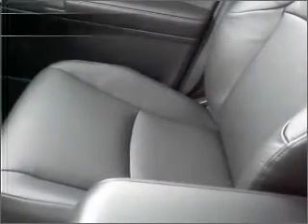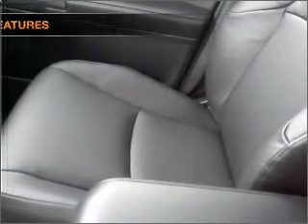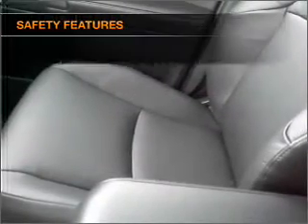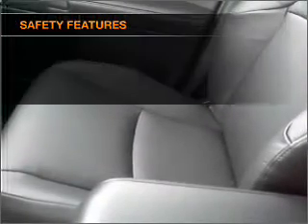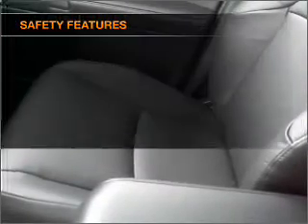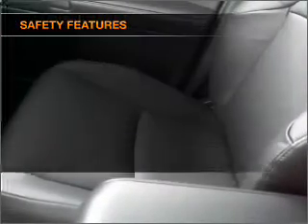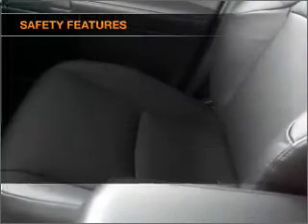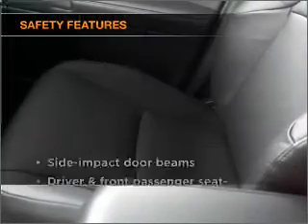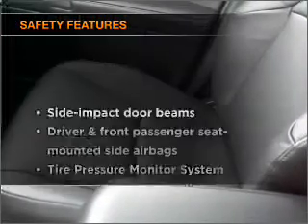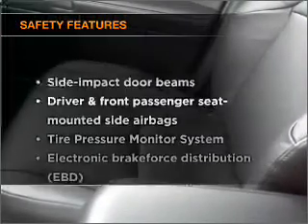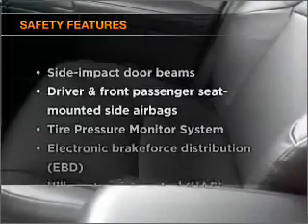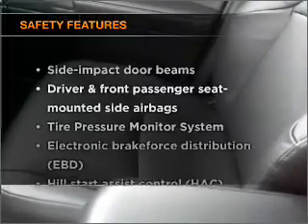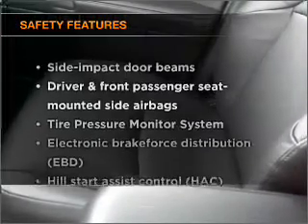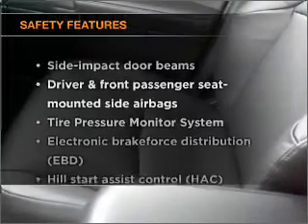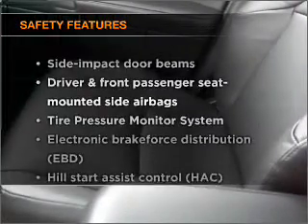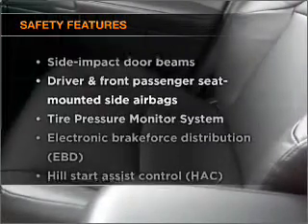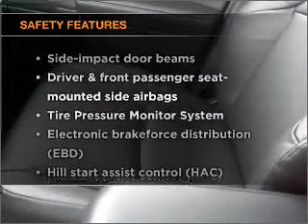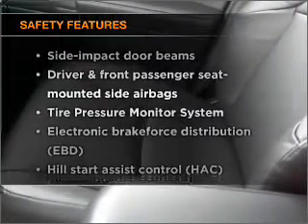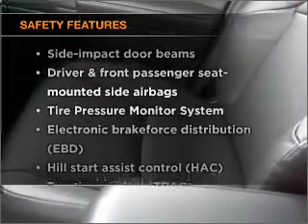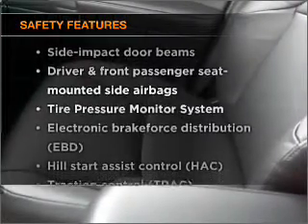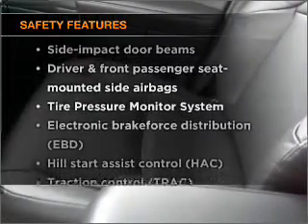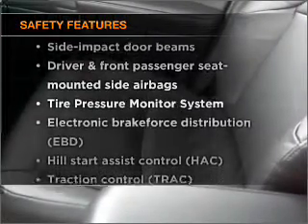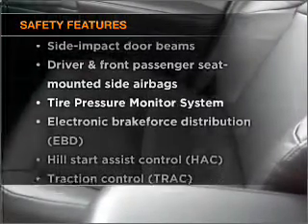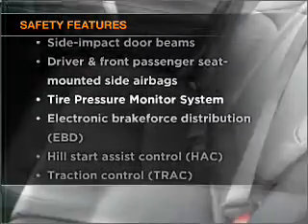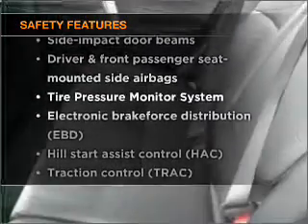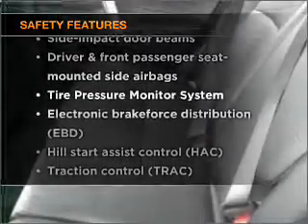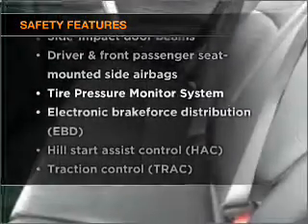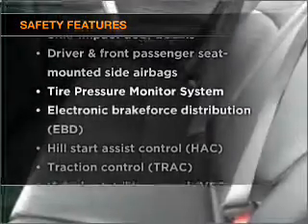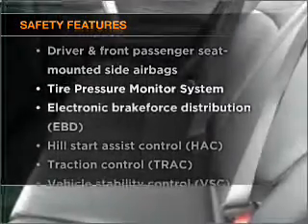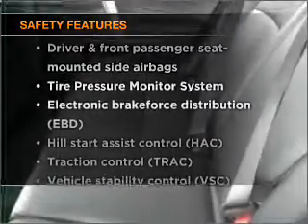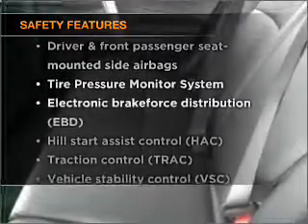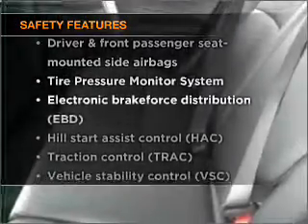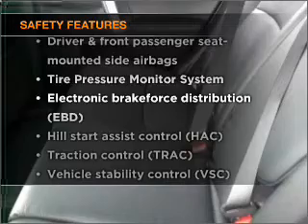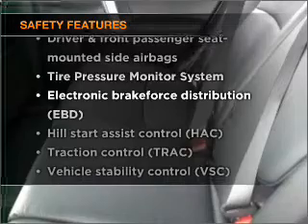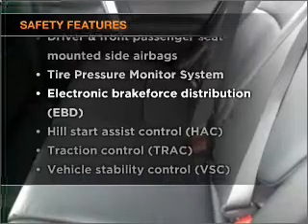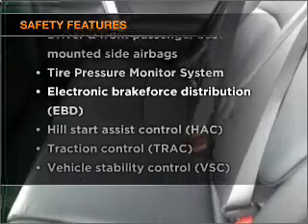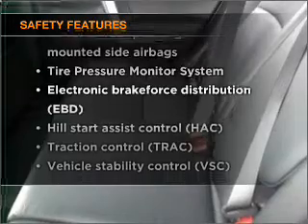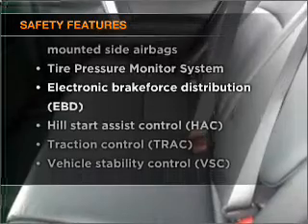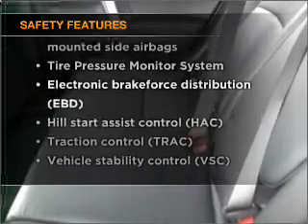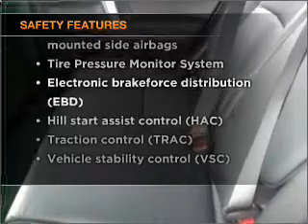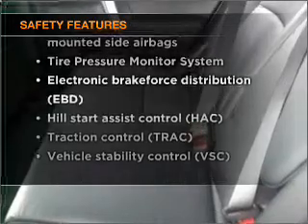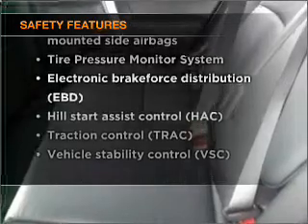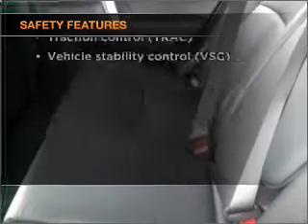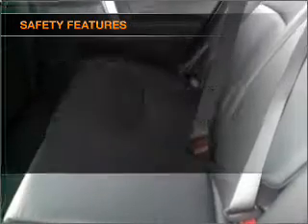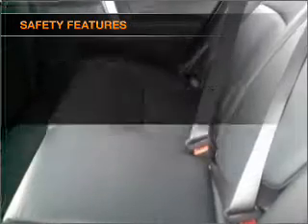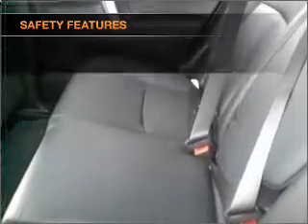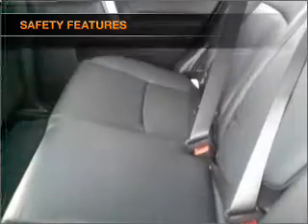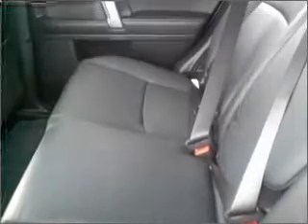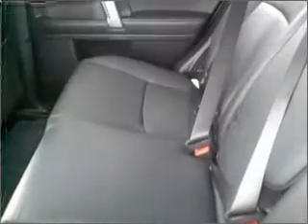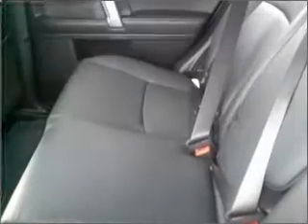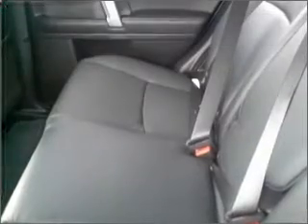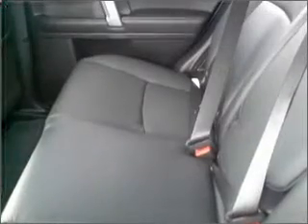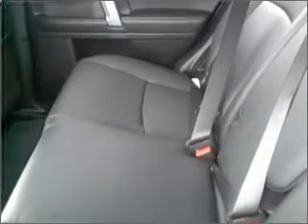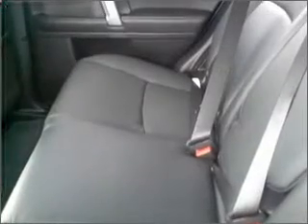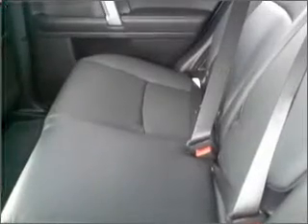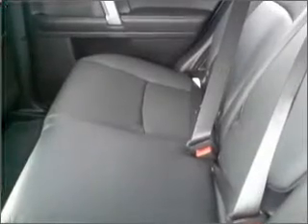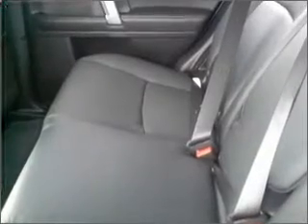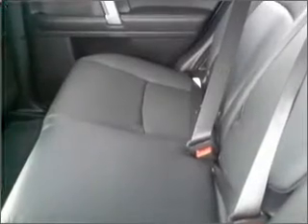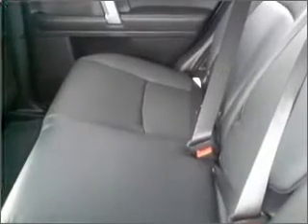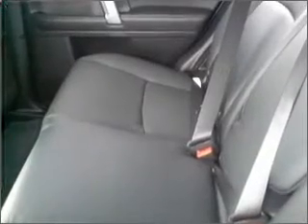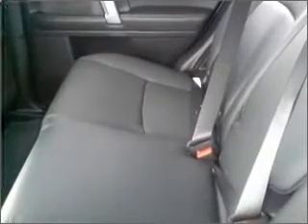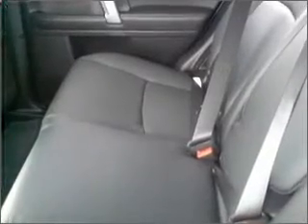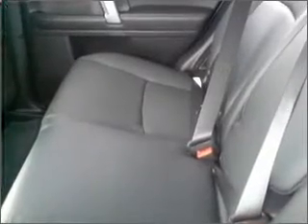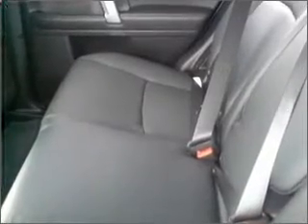And for your peace of mind, the following safety equipment is included: side airbag, stability control, and daytime running lights.